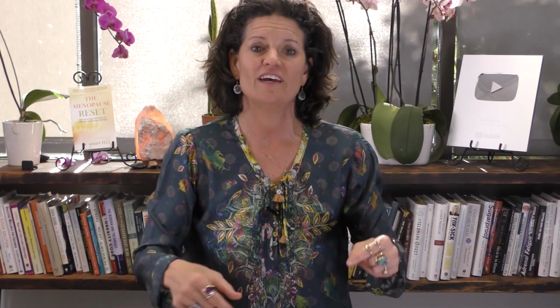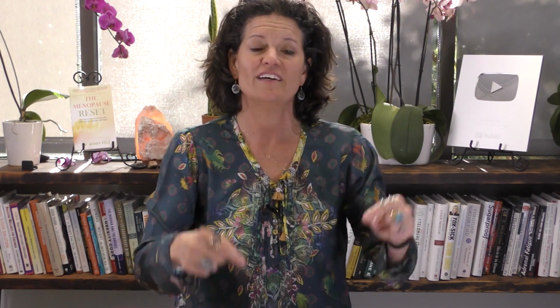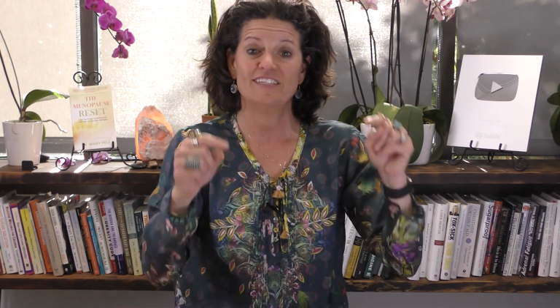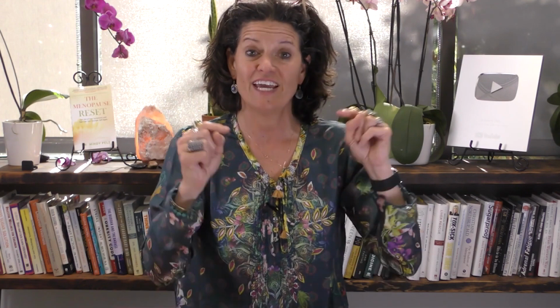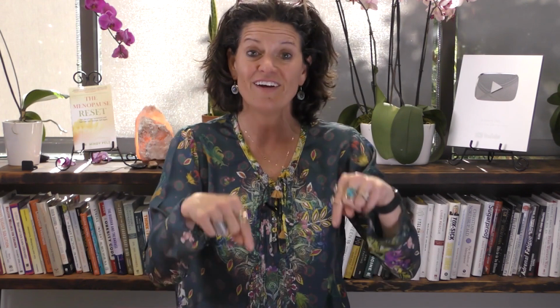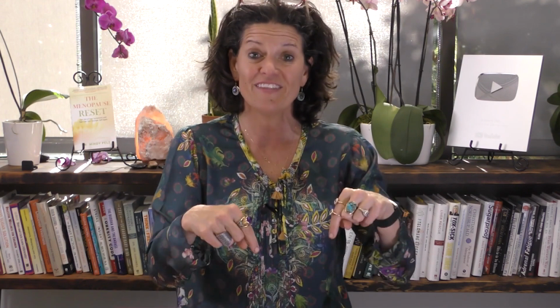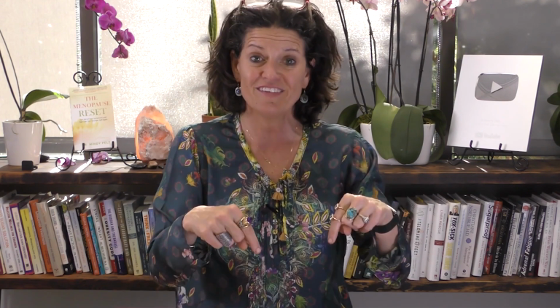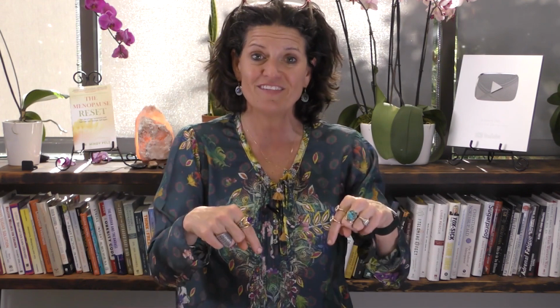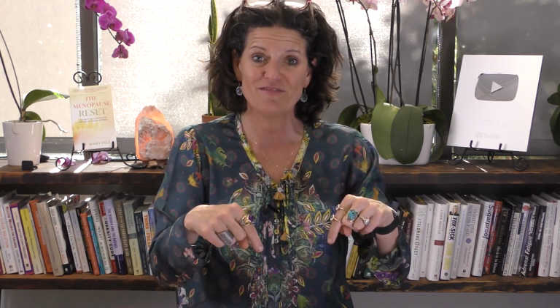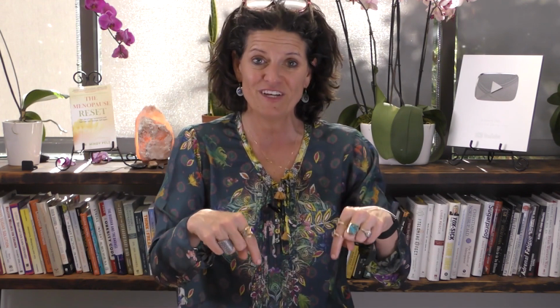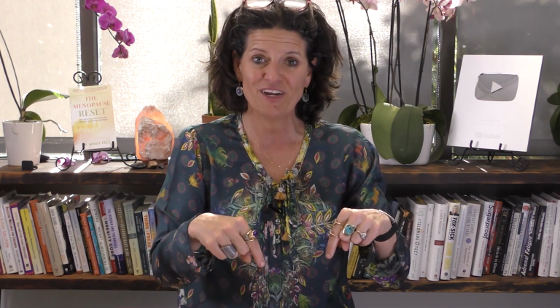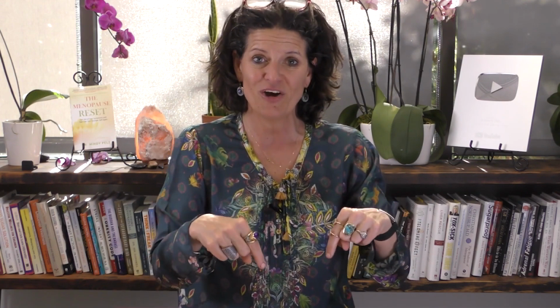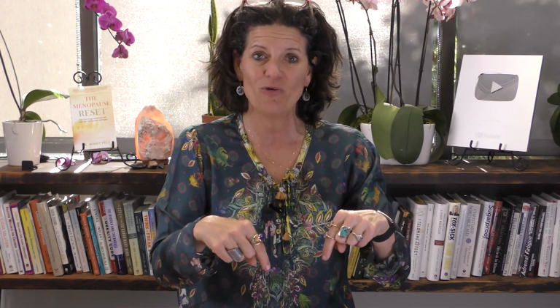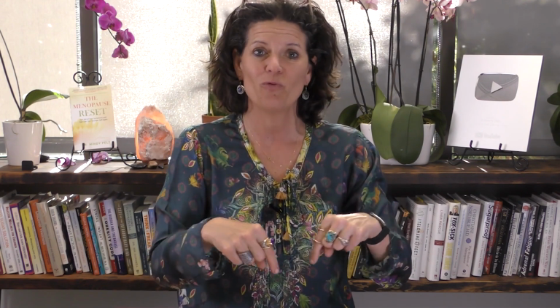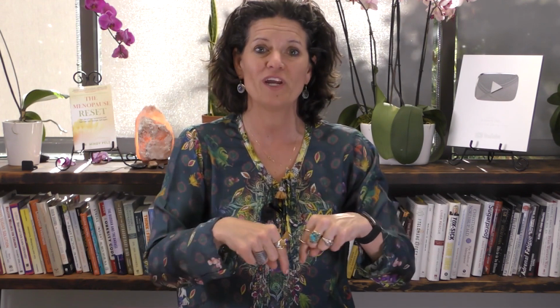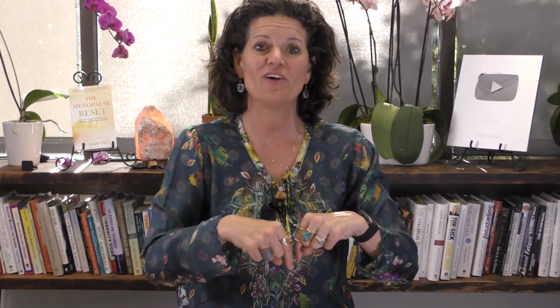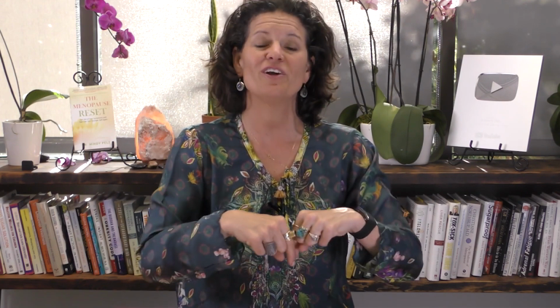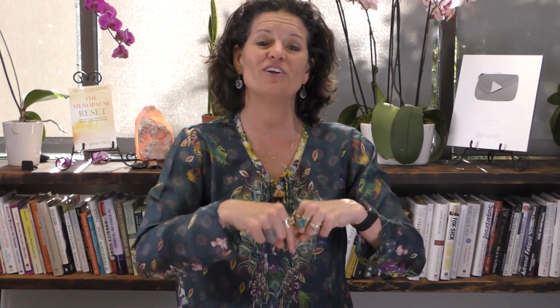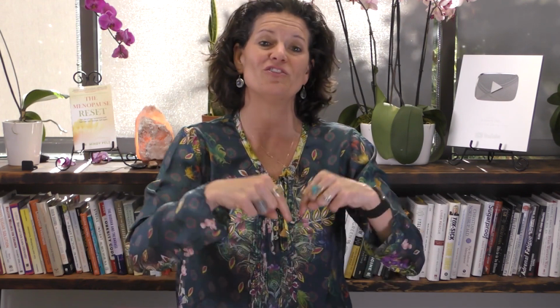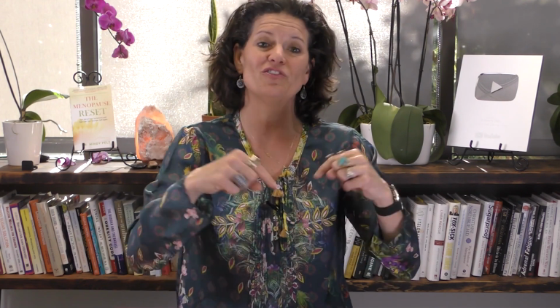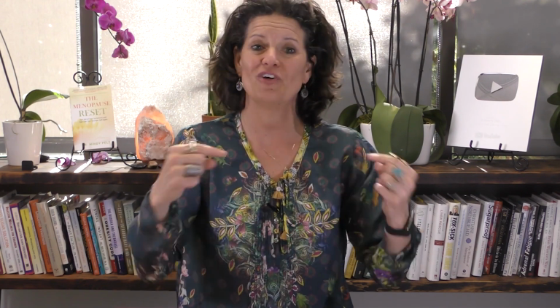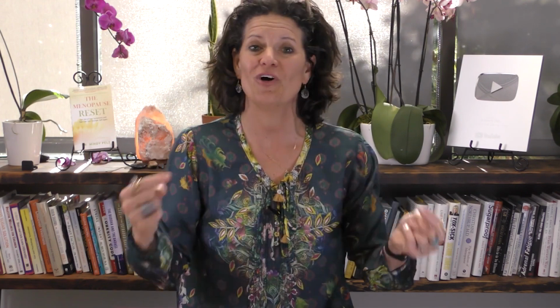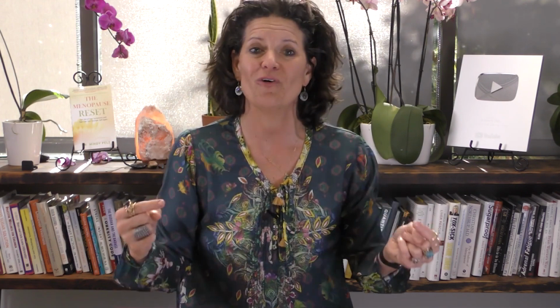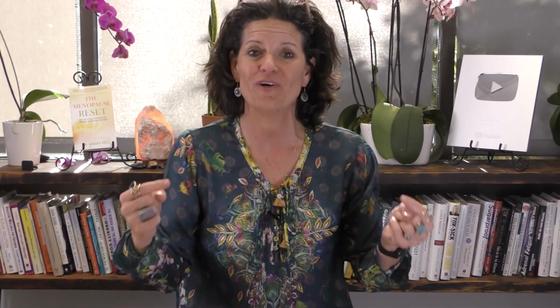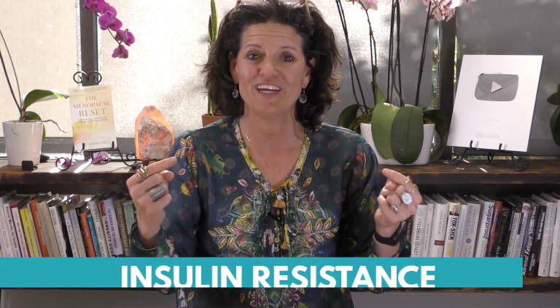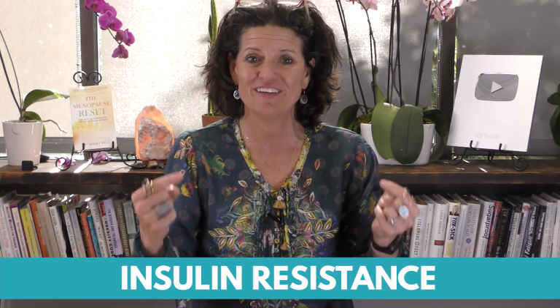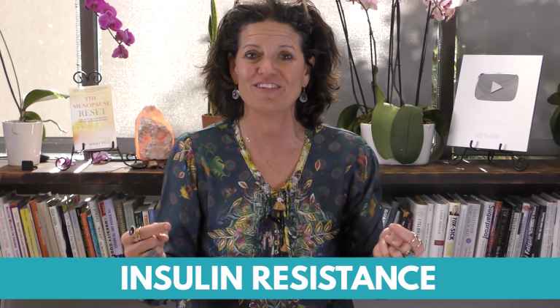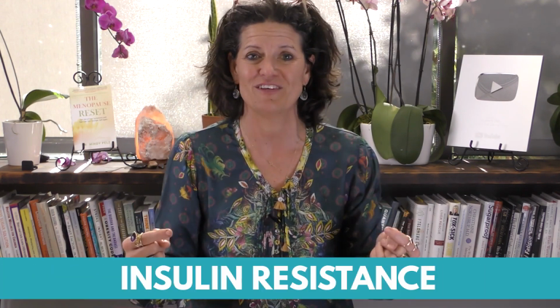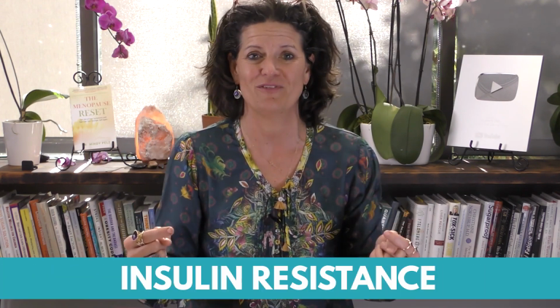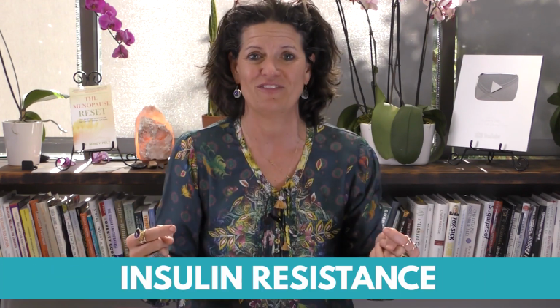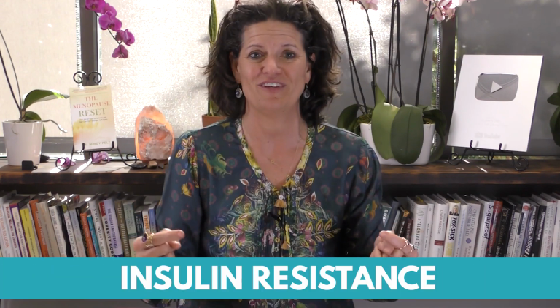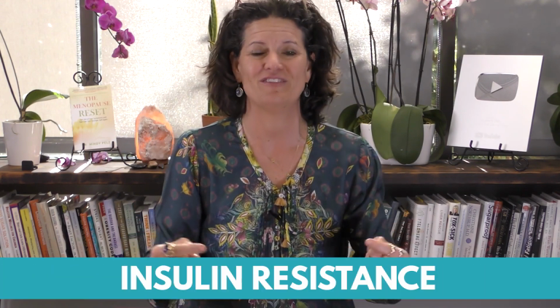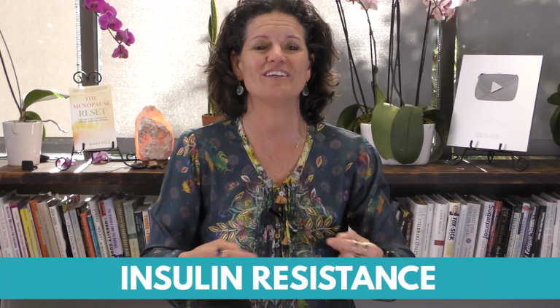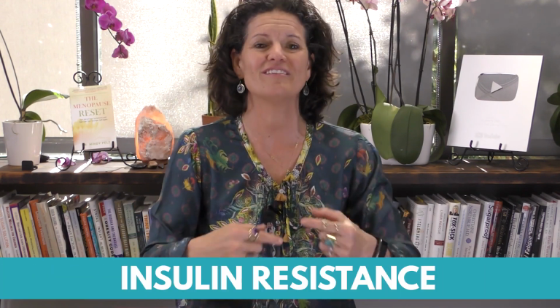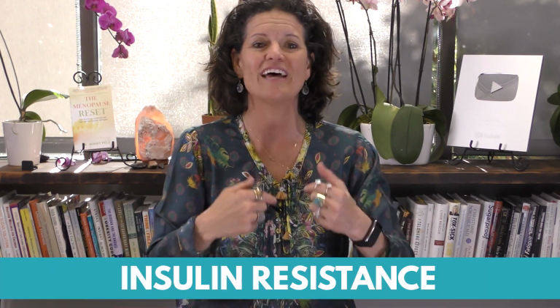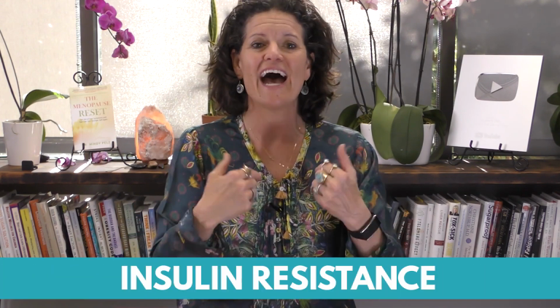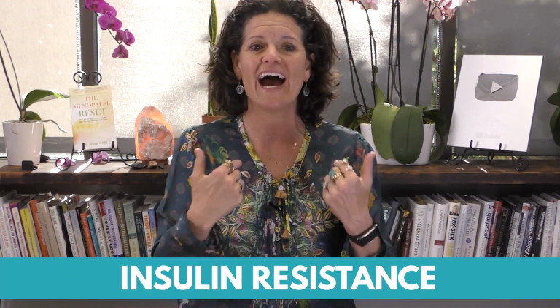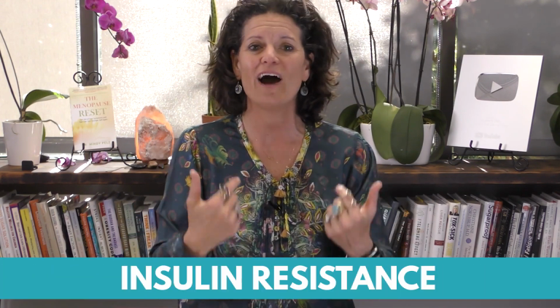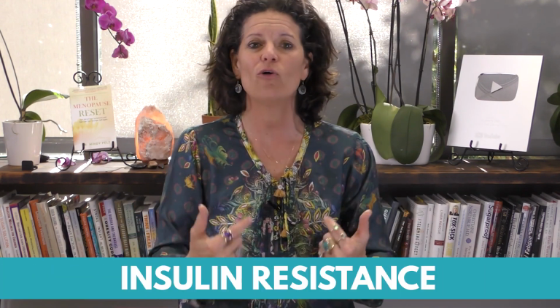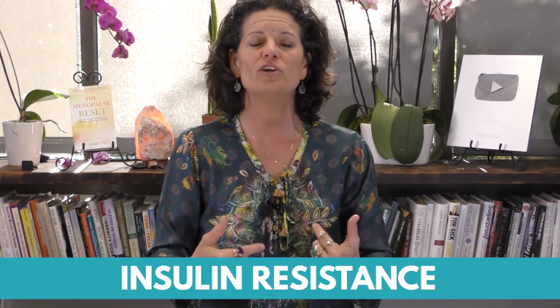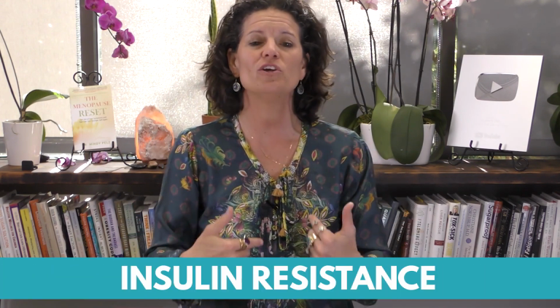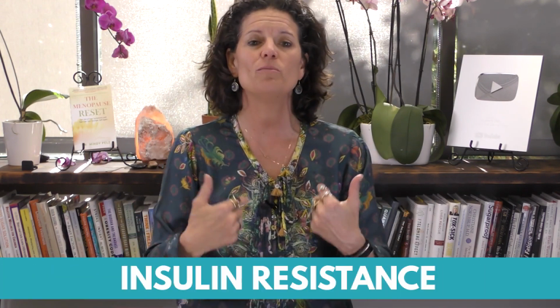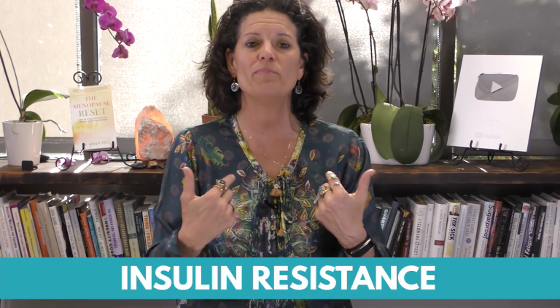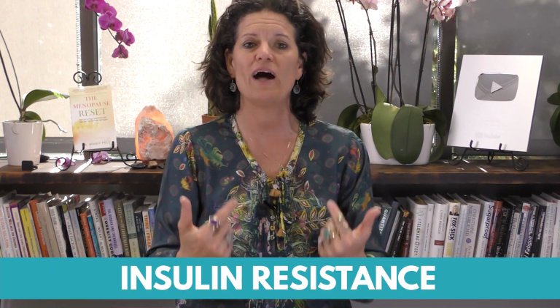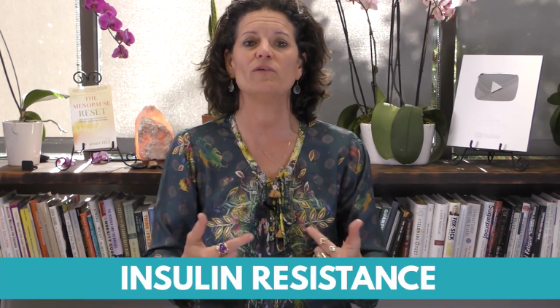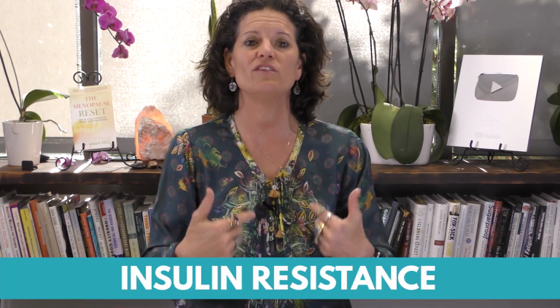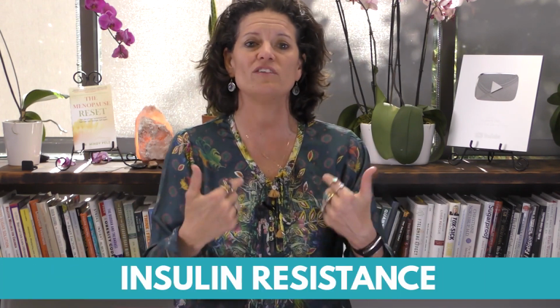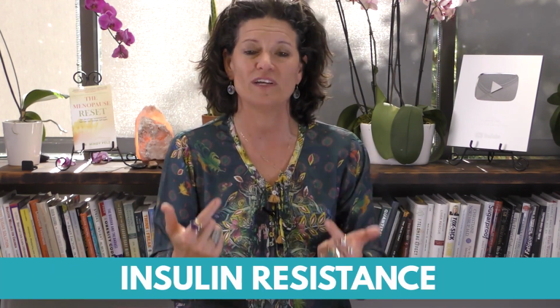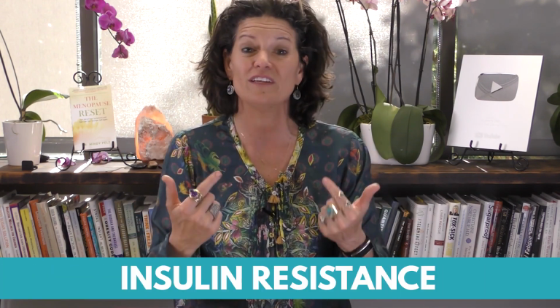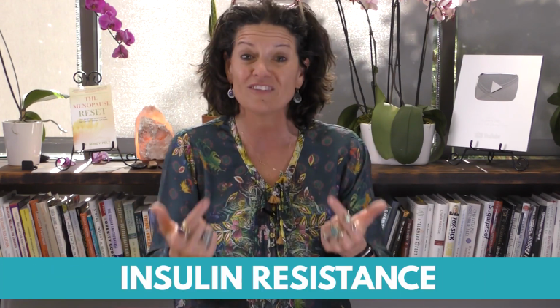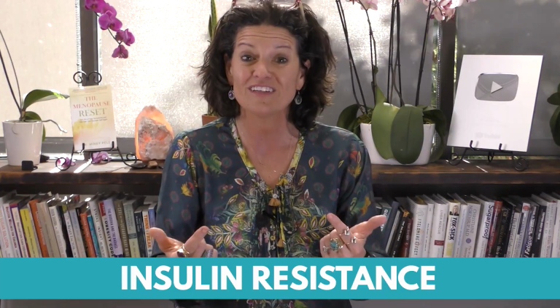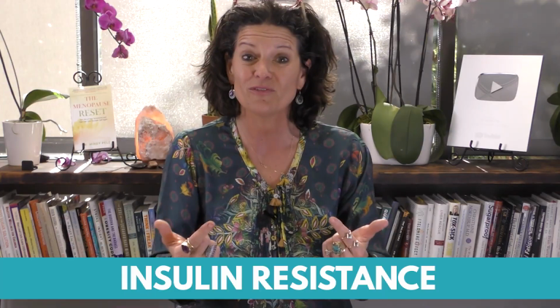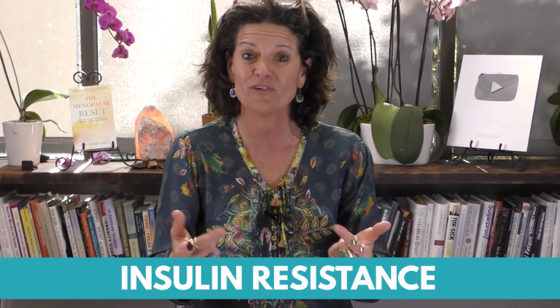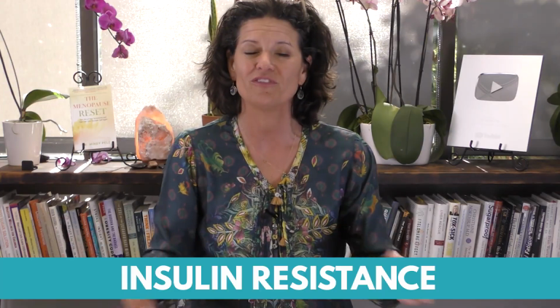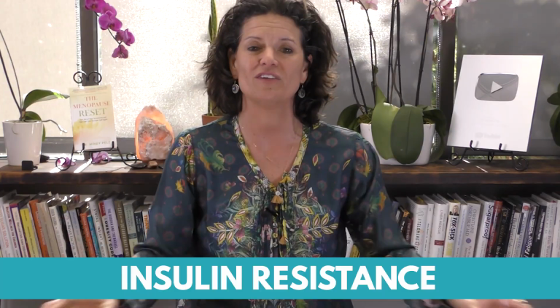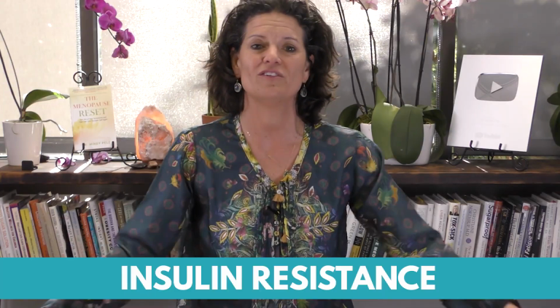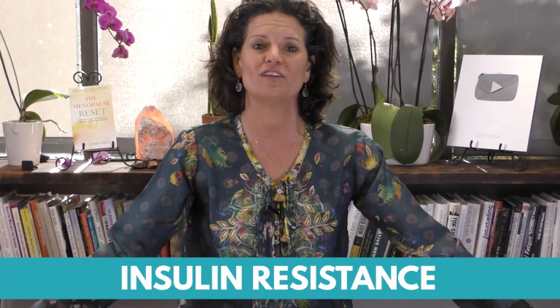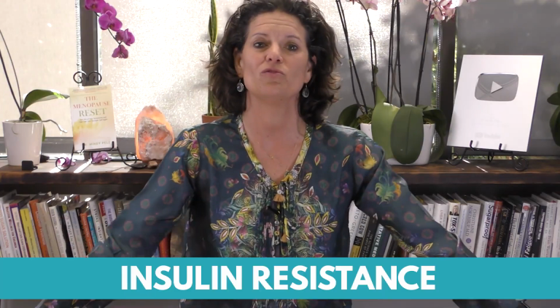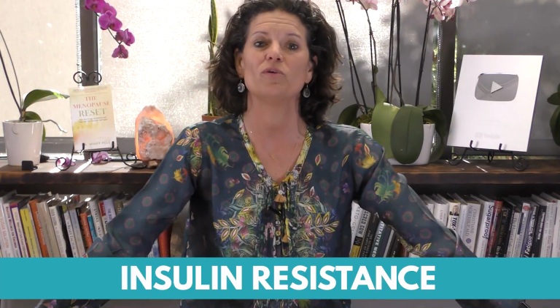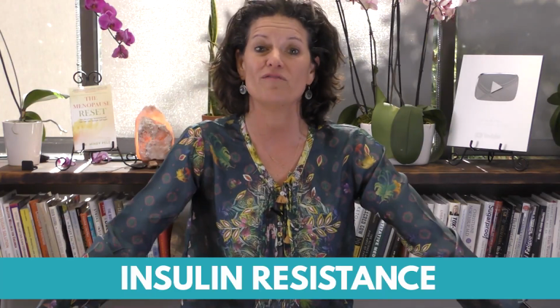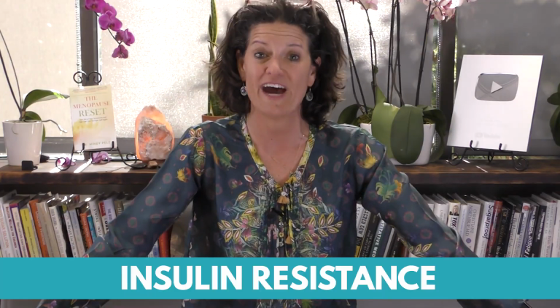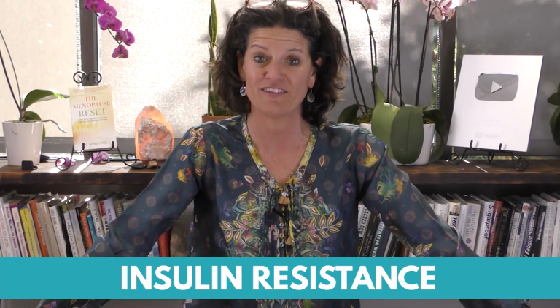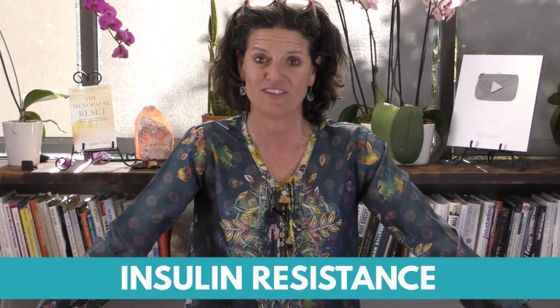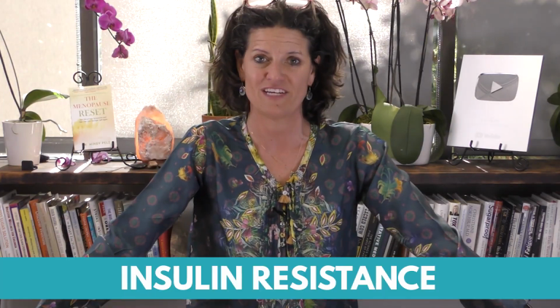Today on this video, we are going to show insulin resistance. How do you balance insulin resistance with fasting?